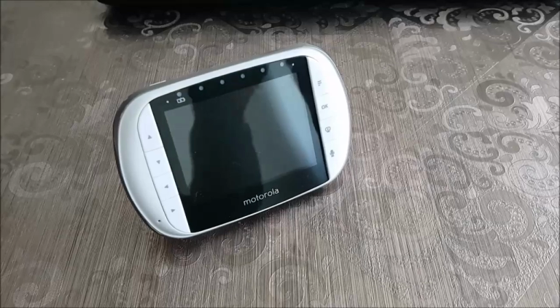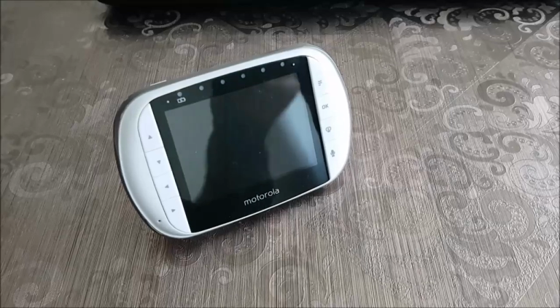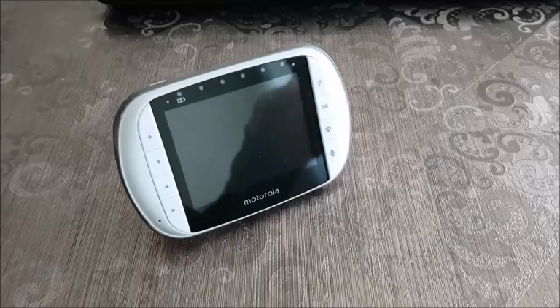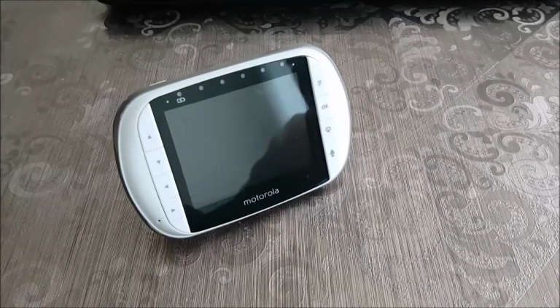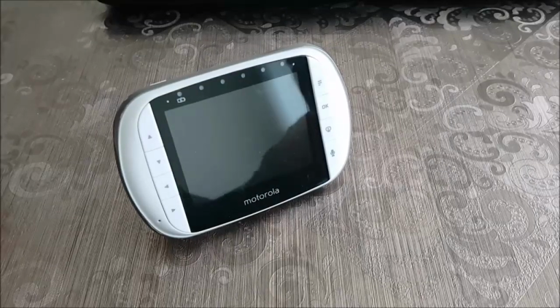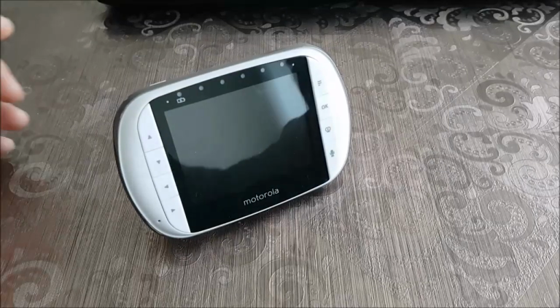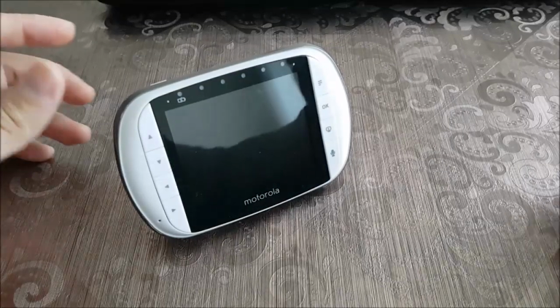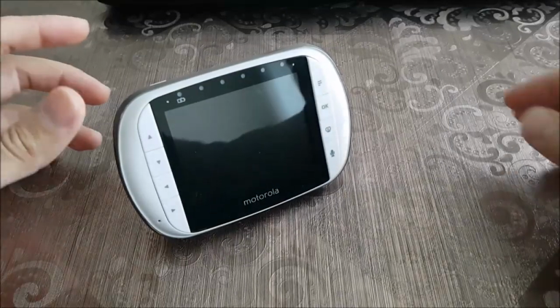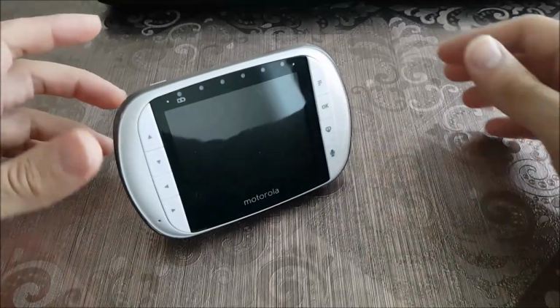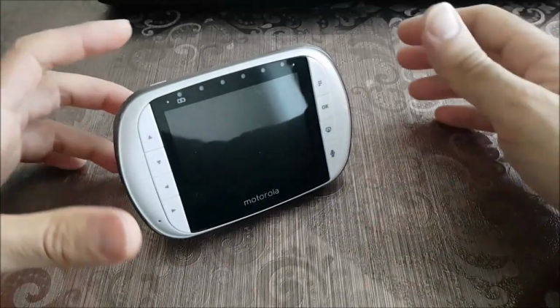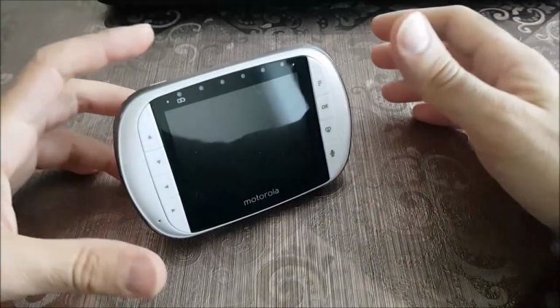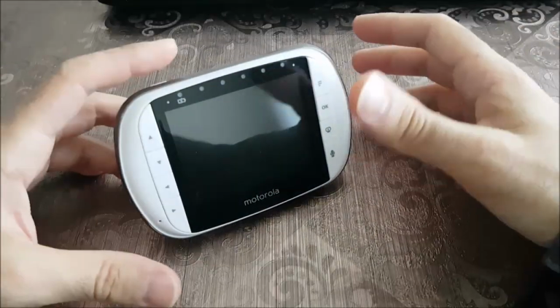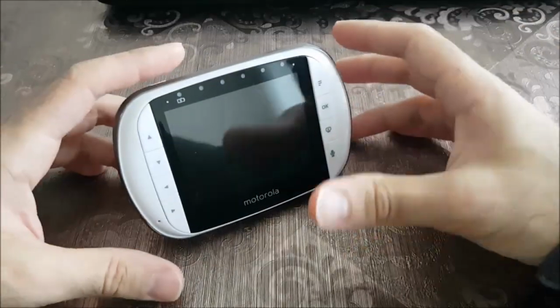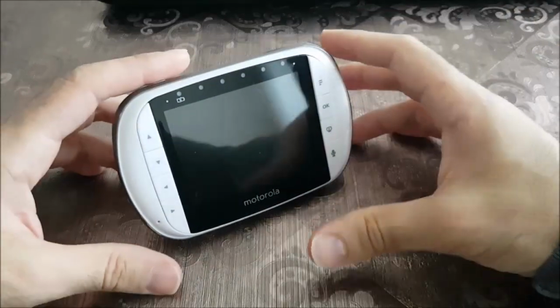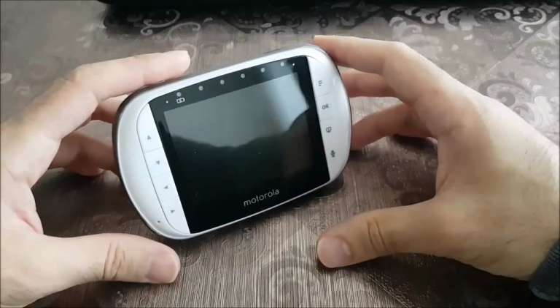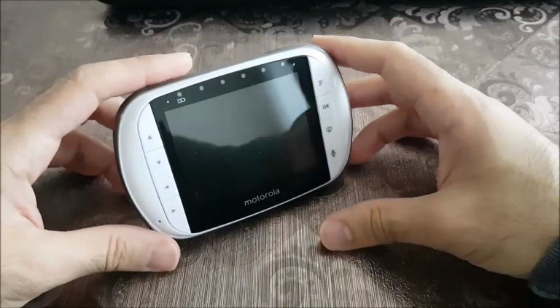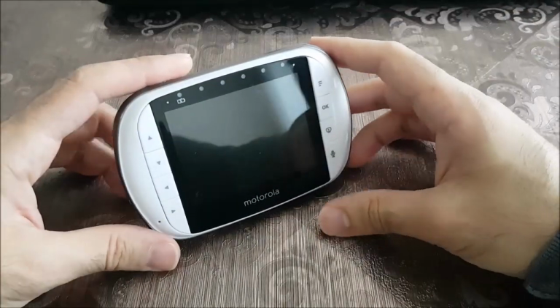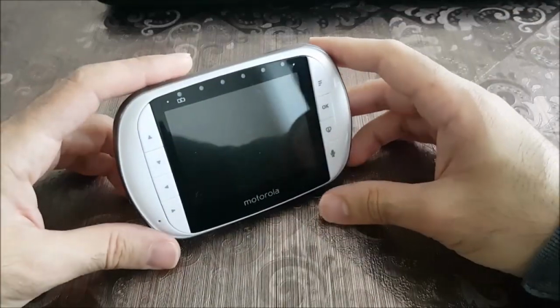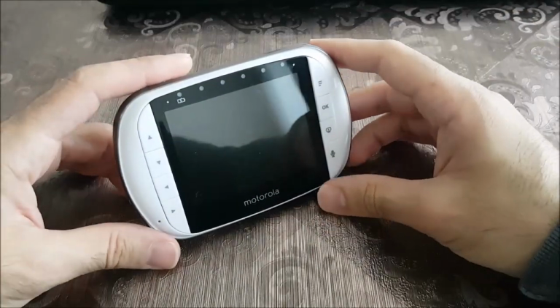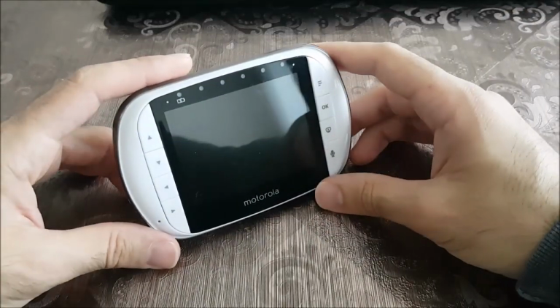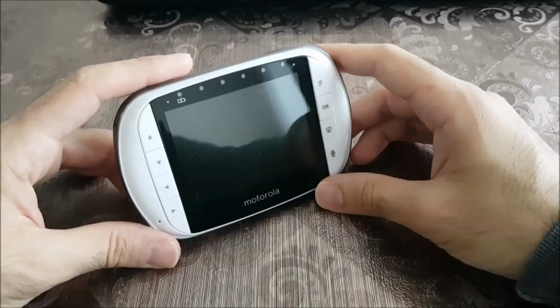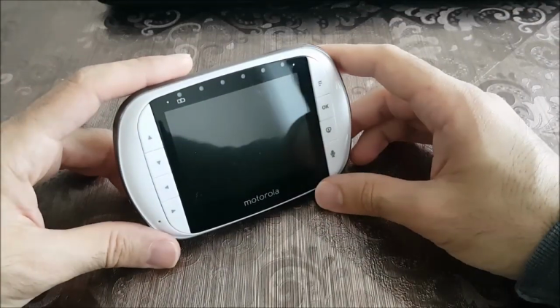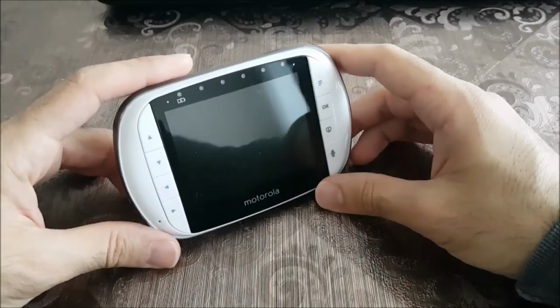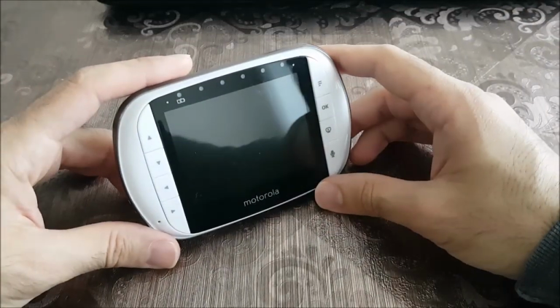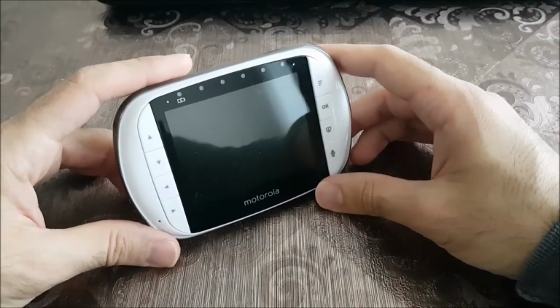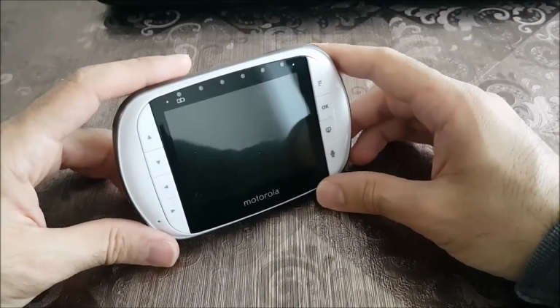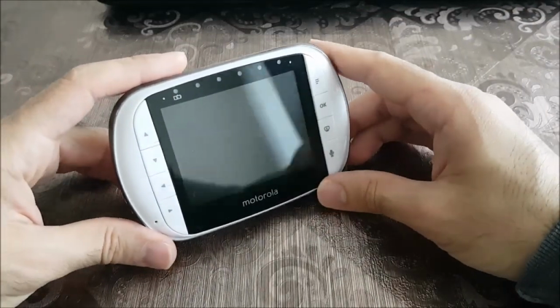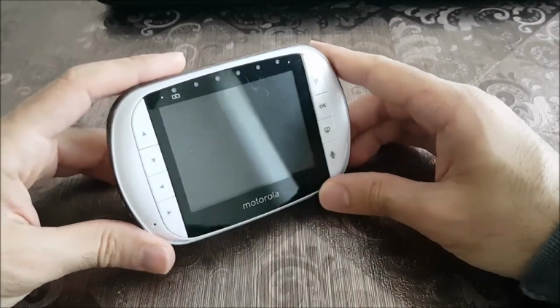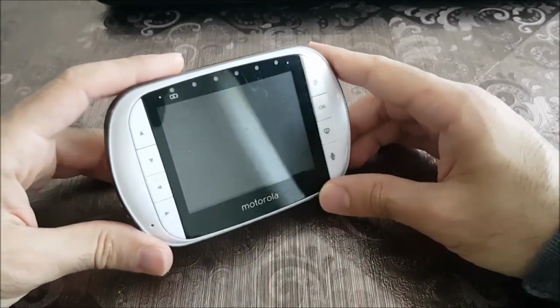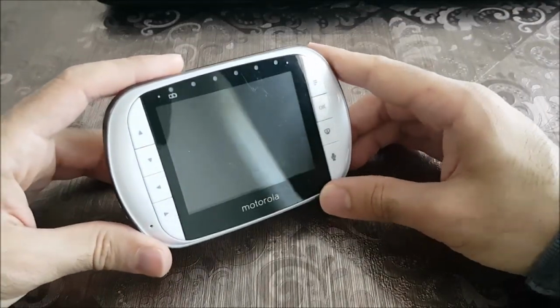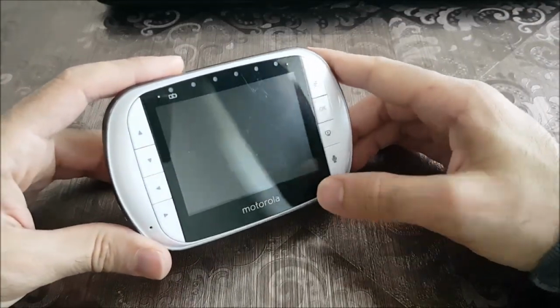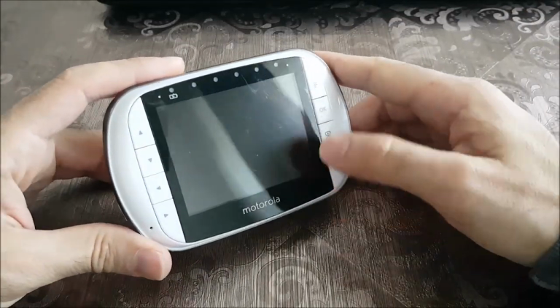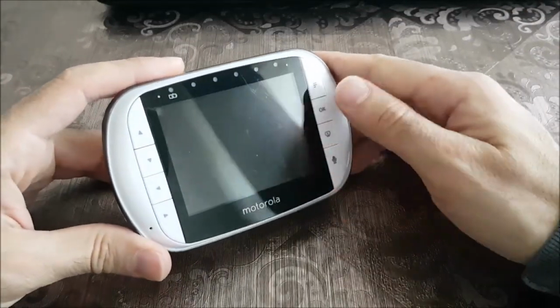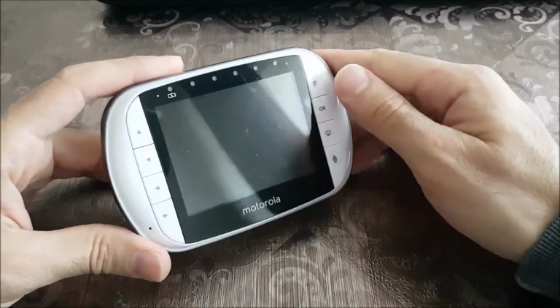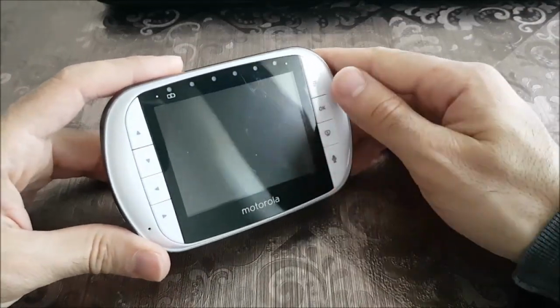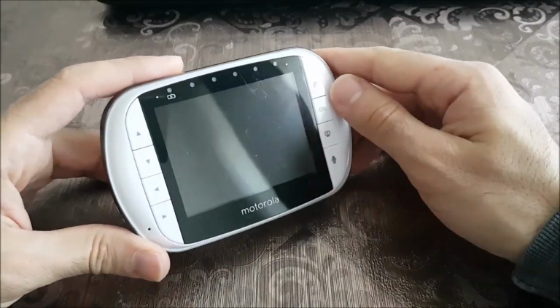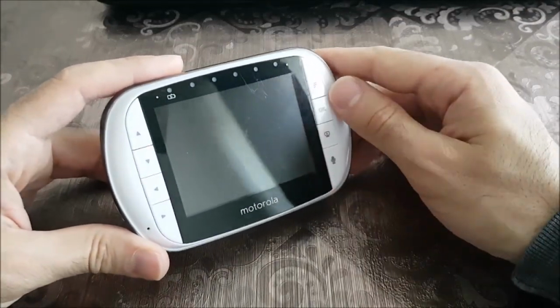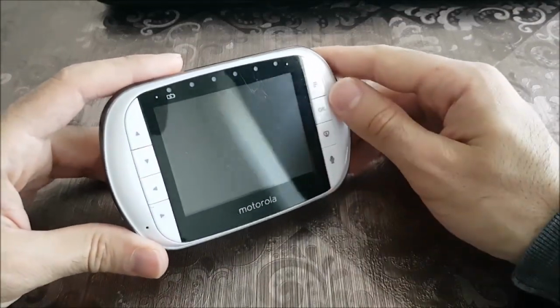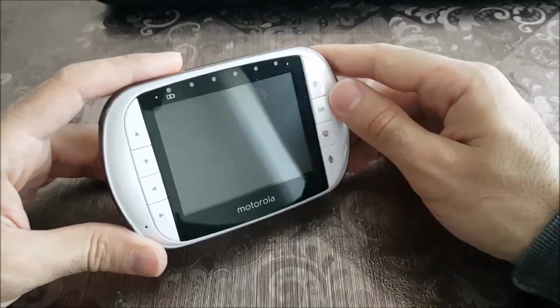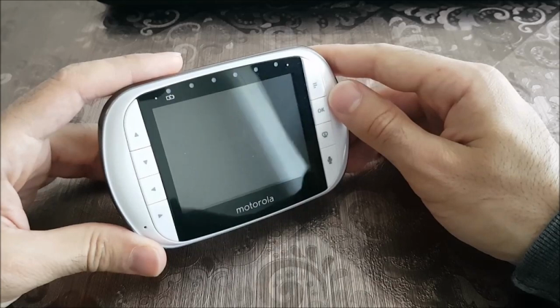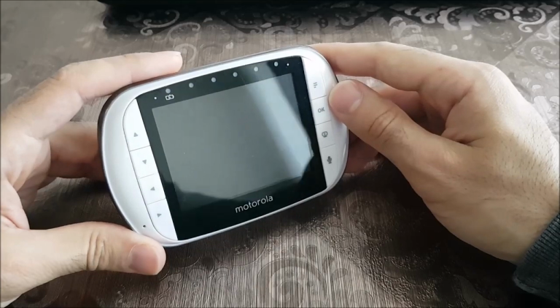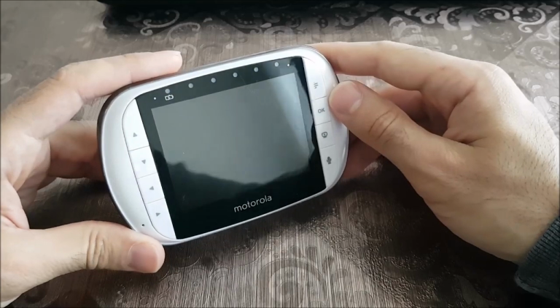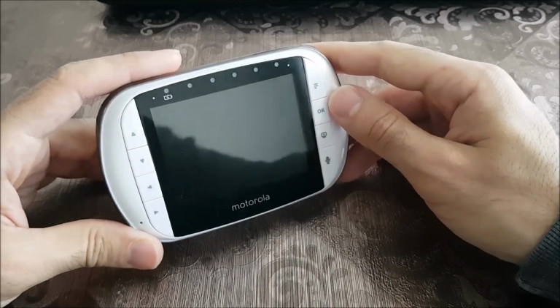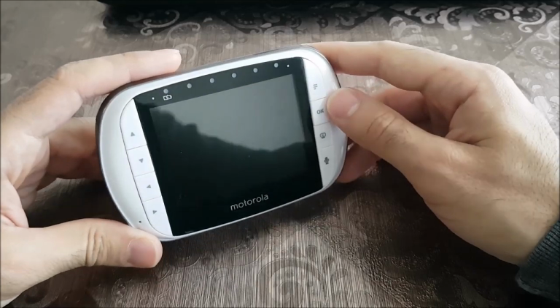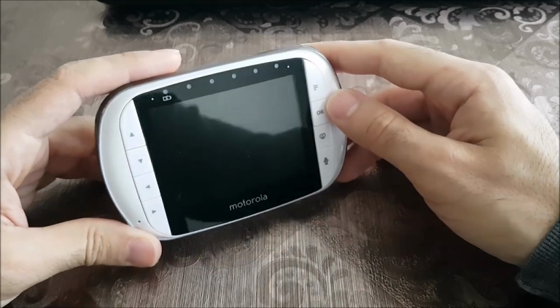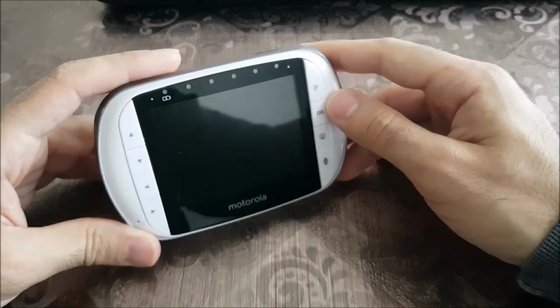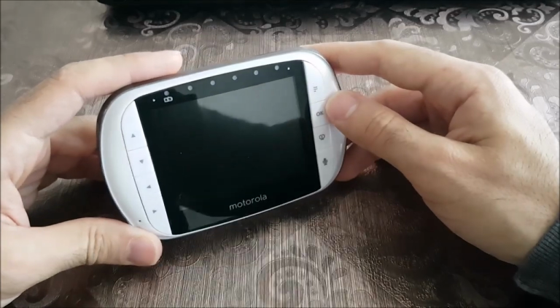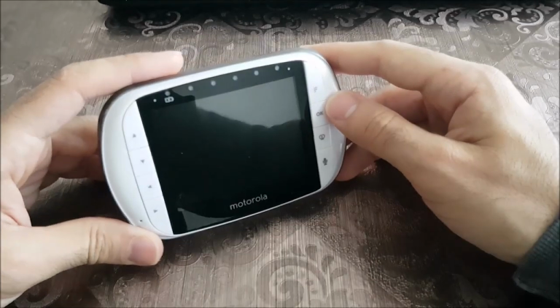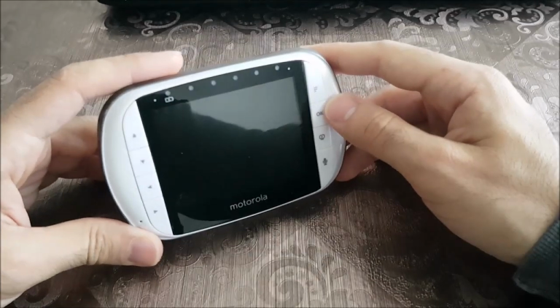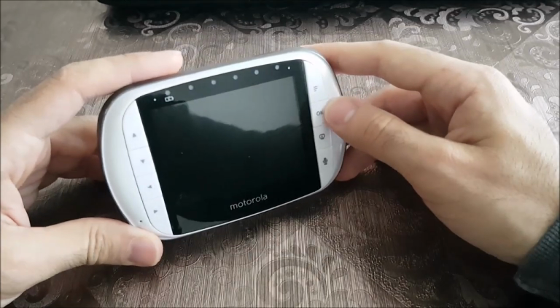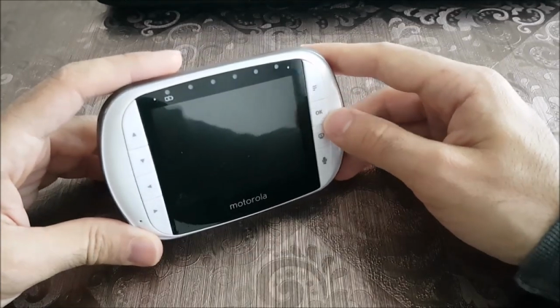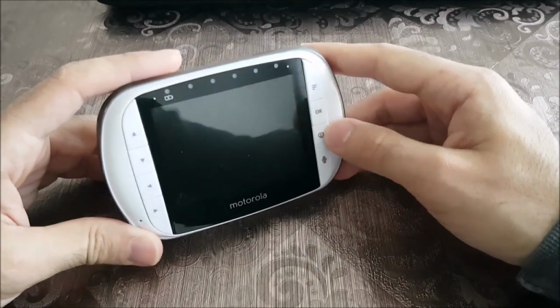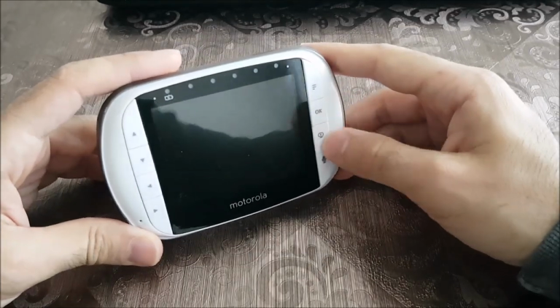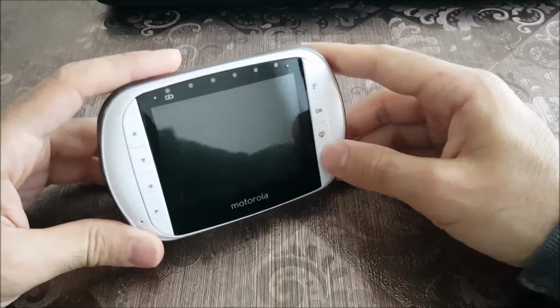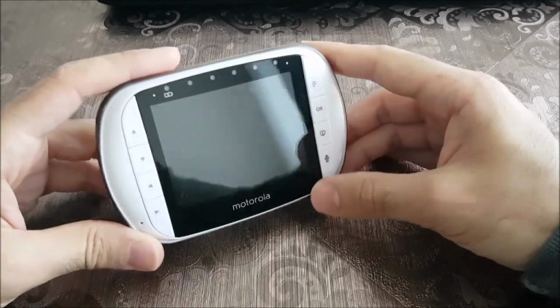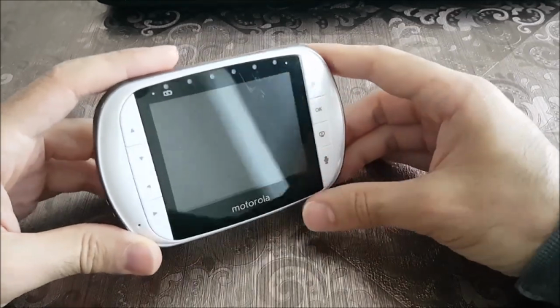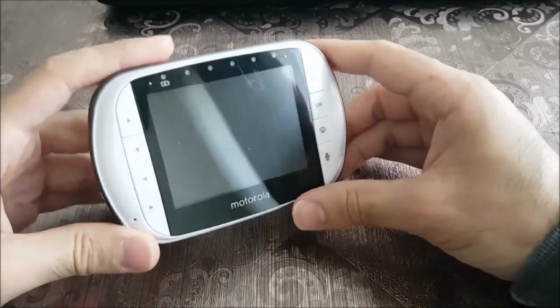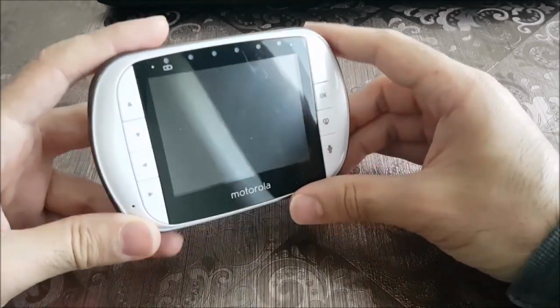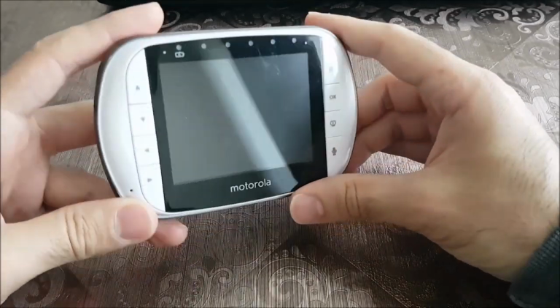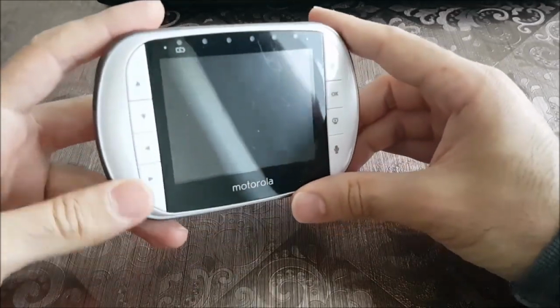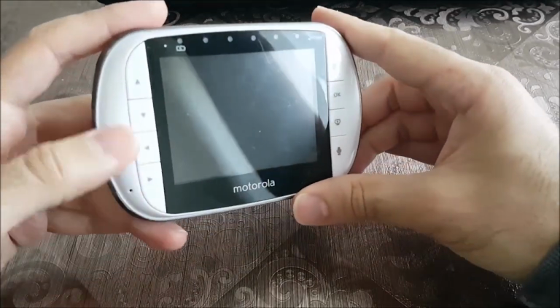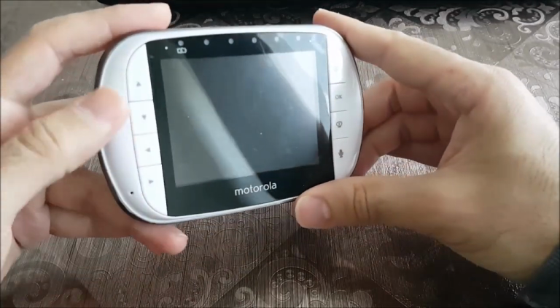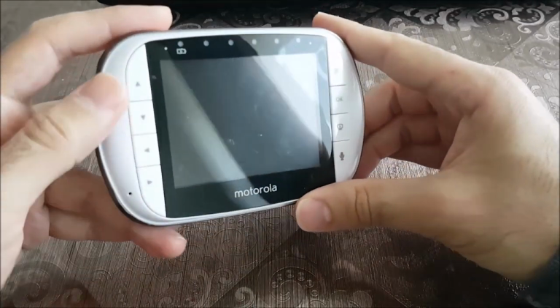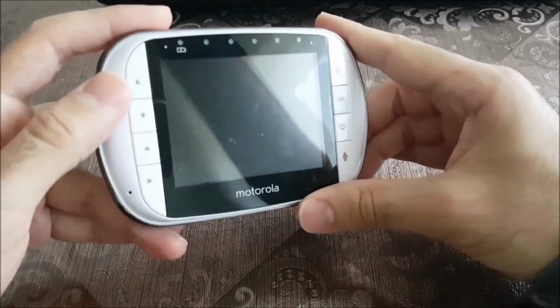Hello everybody. Today I want to show you my battery pack extension for the baby camera Motorola MBP36S.